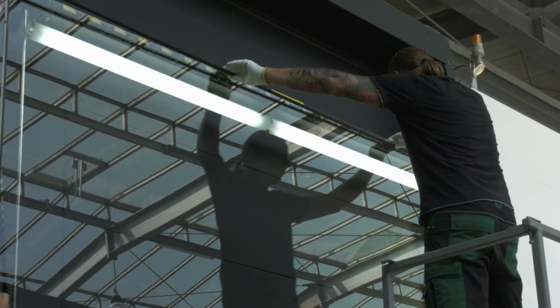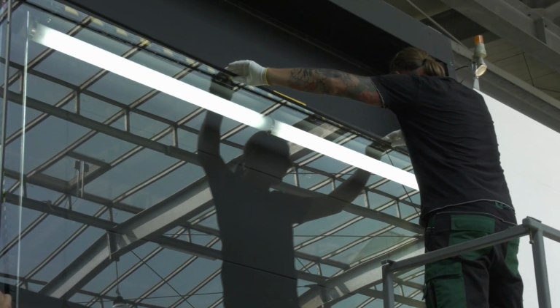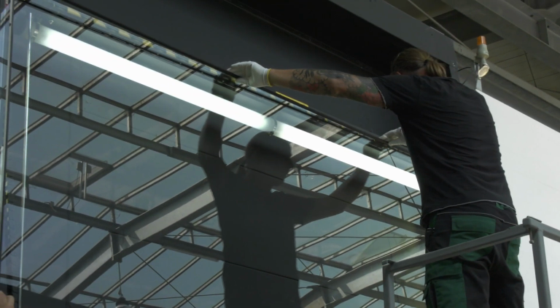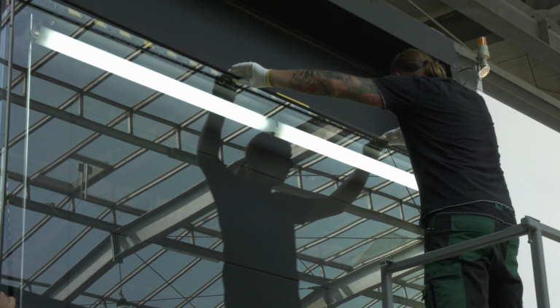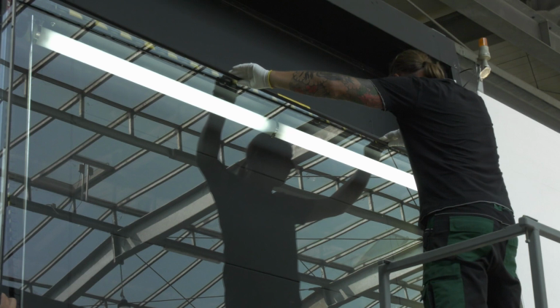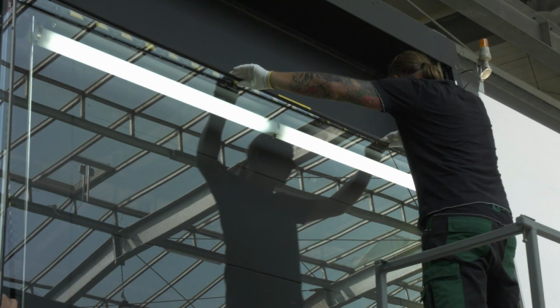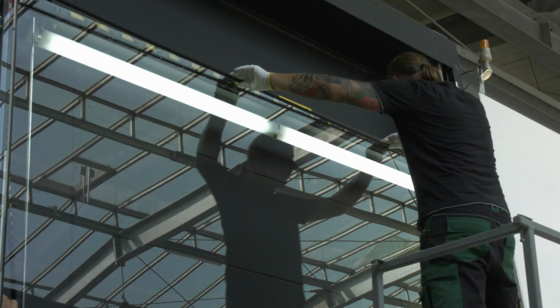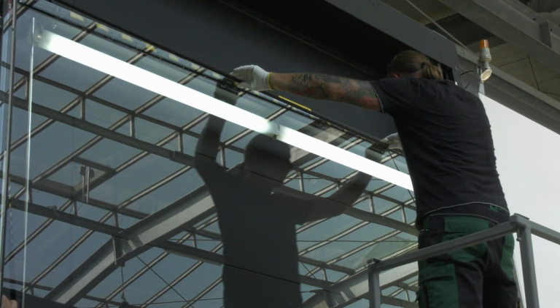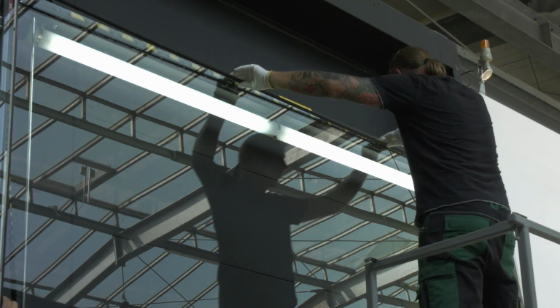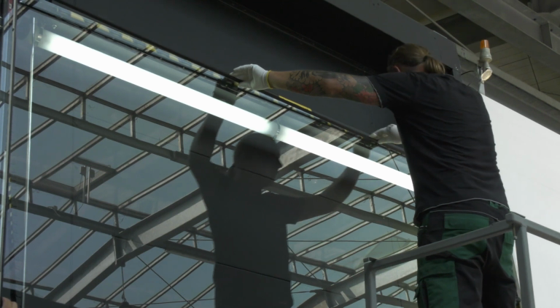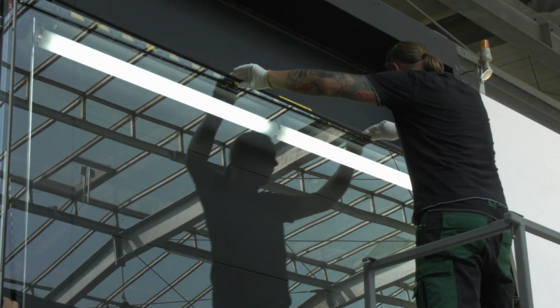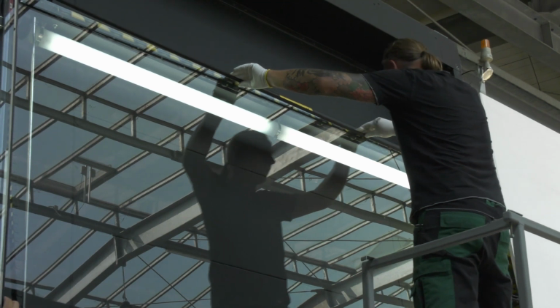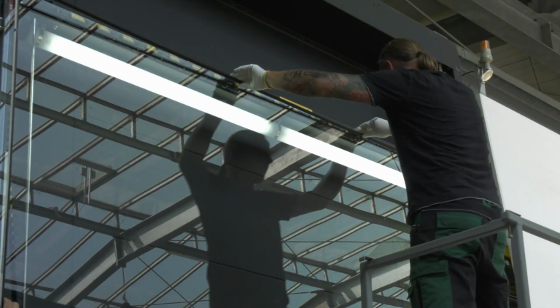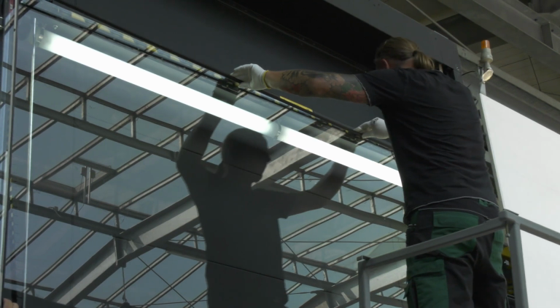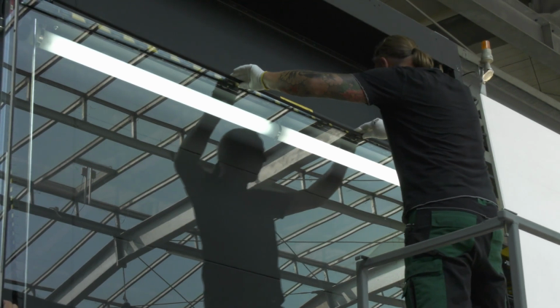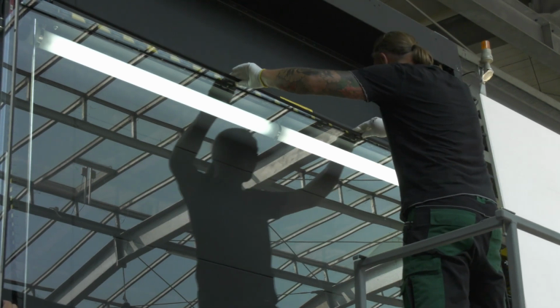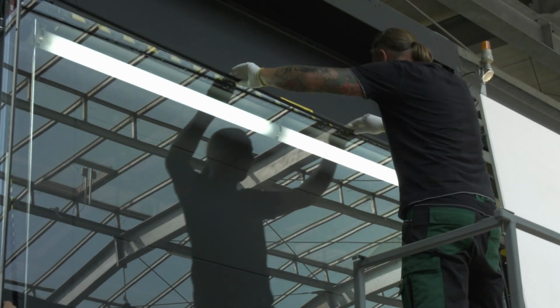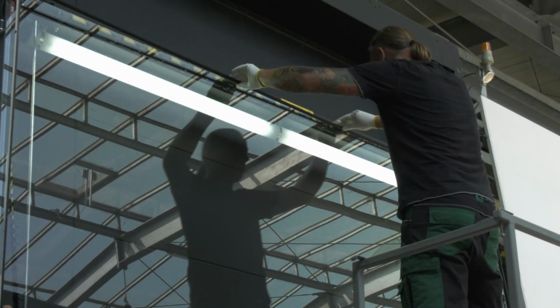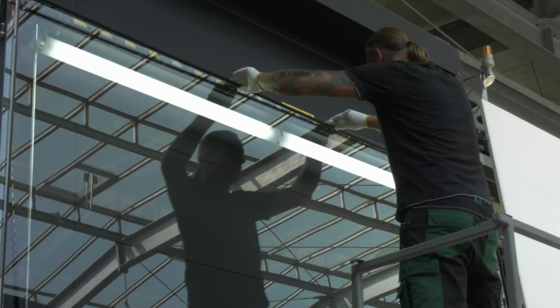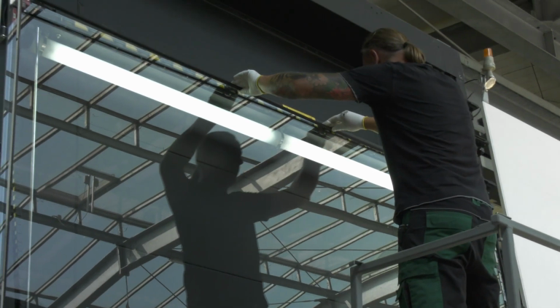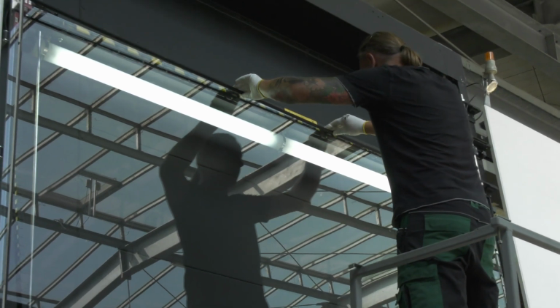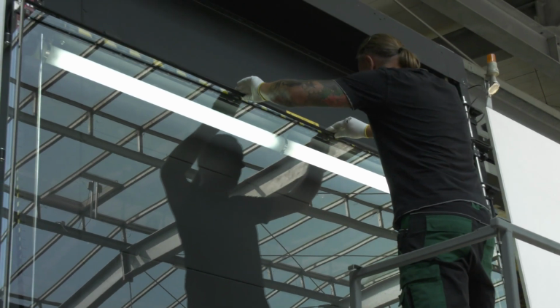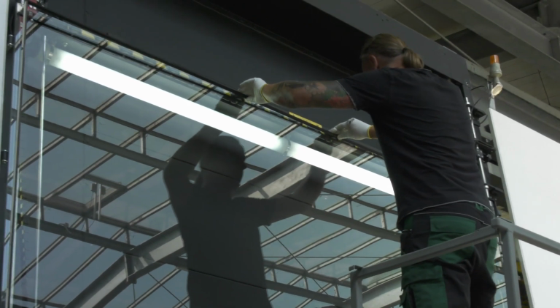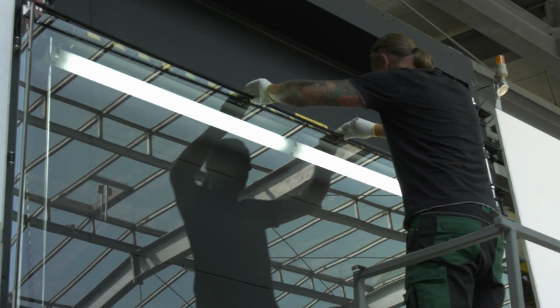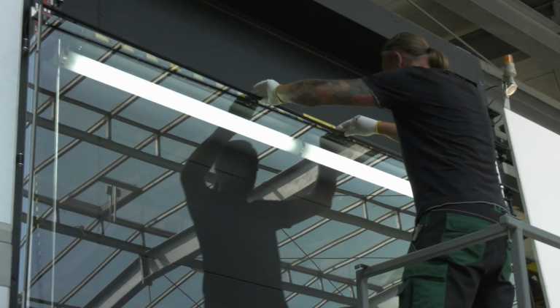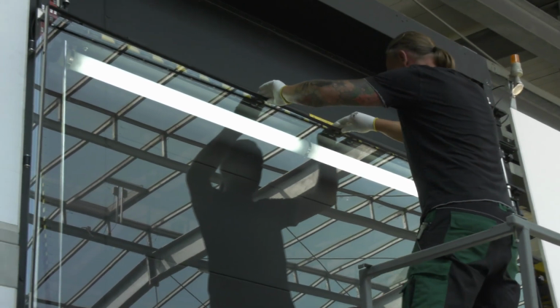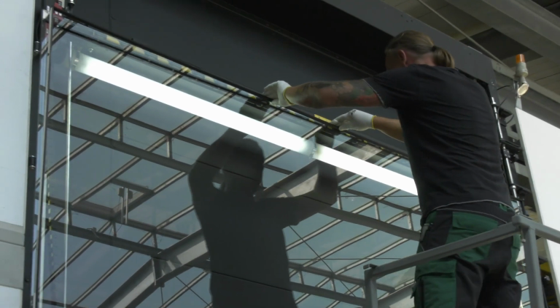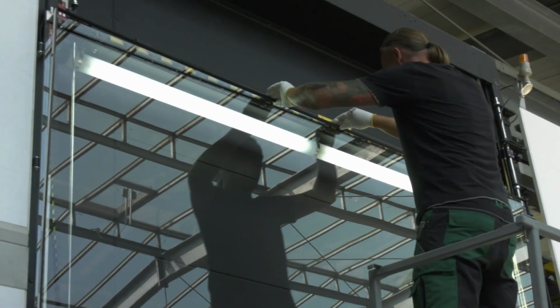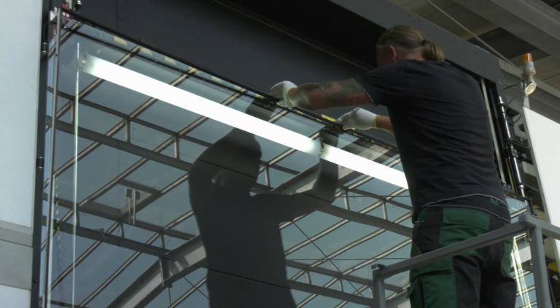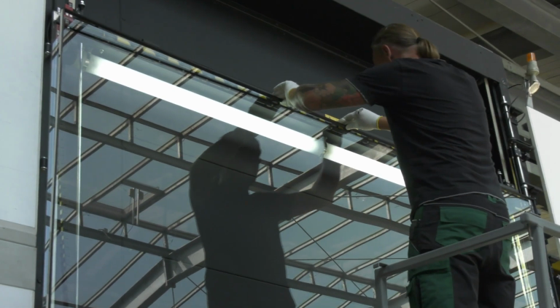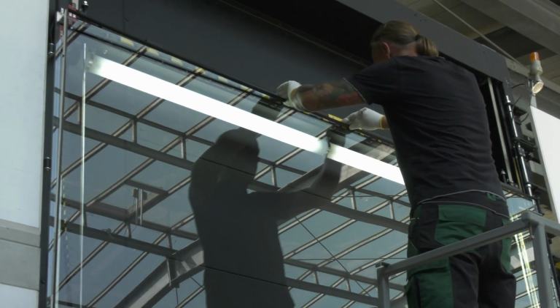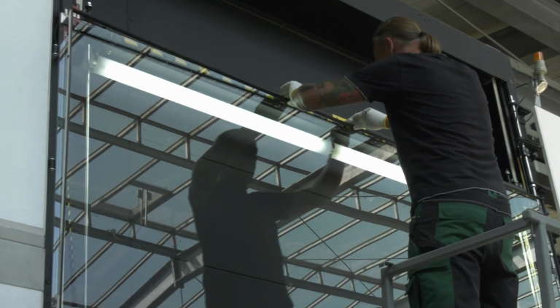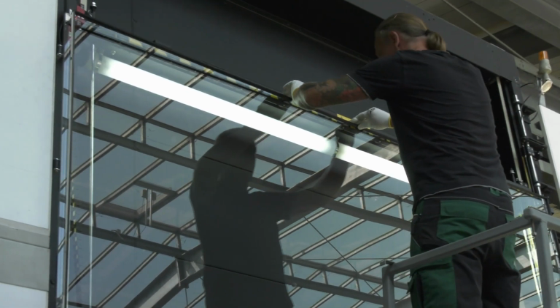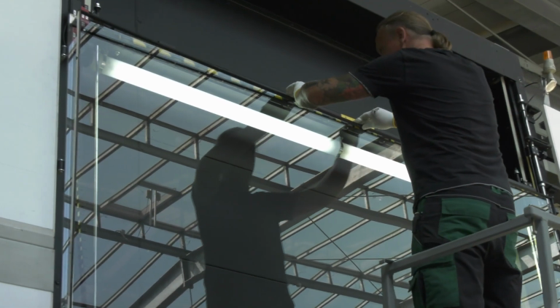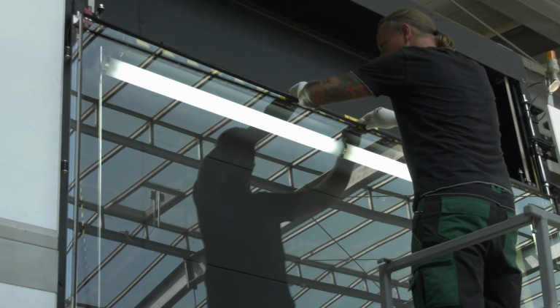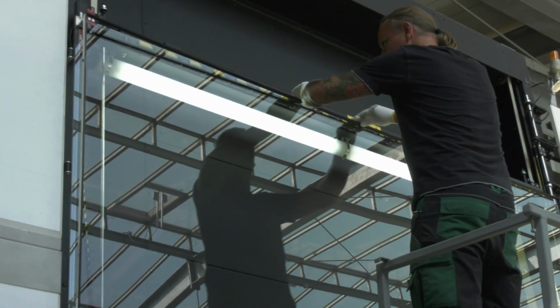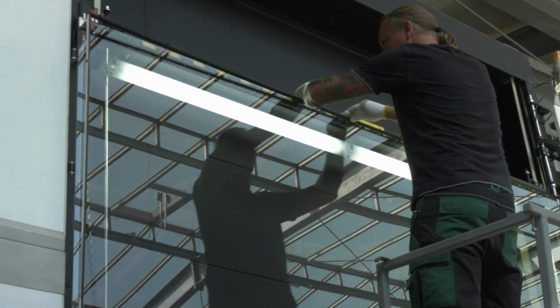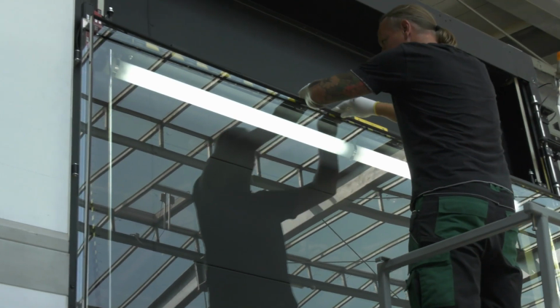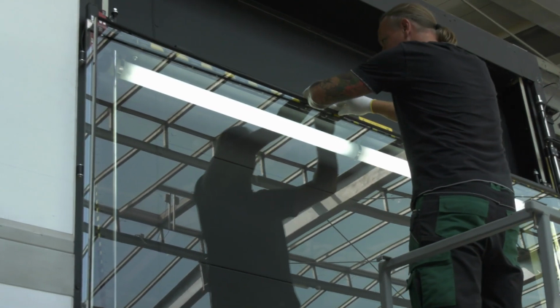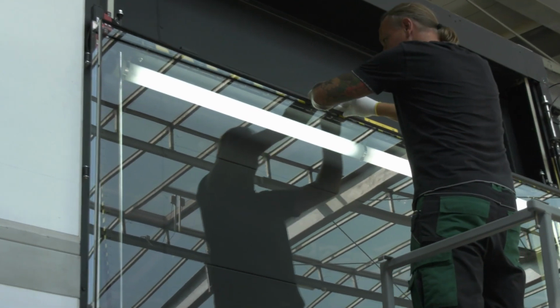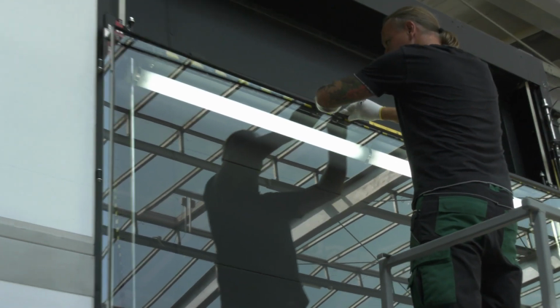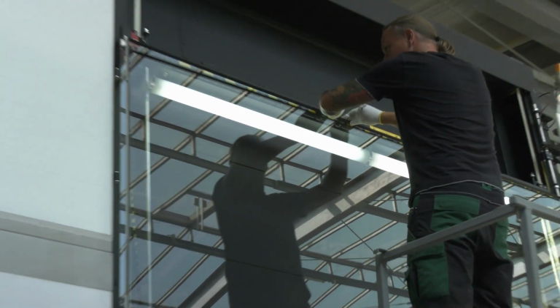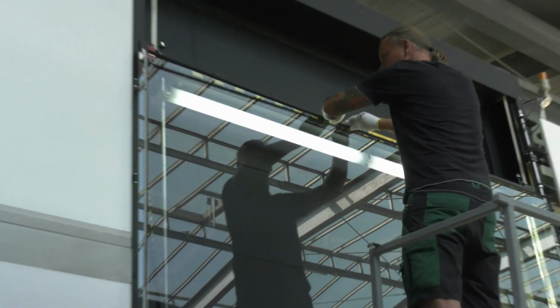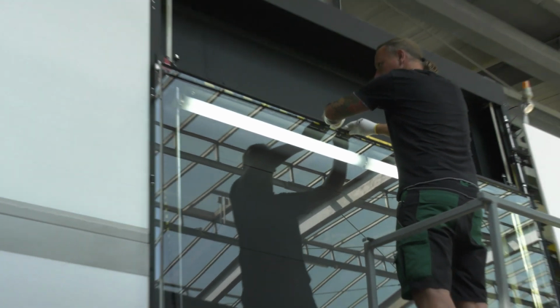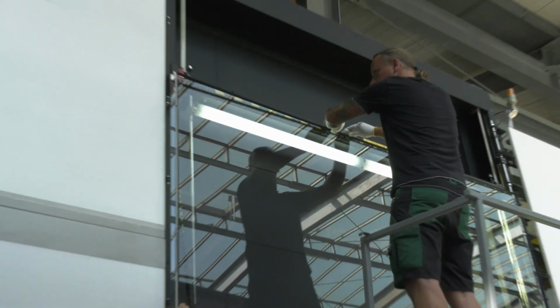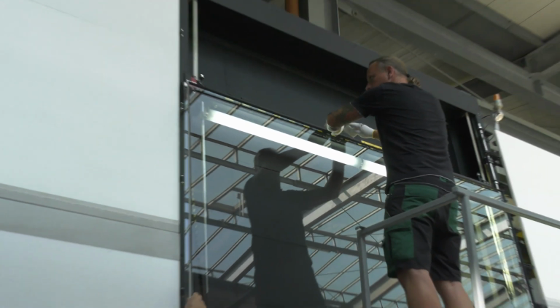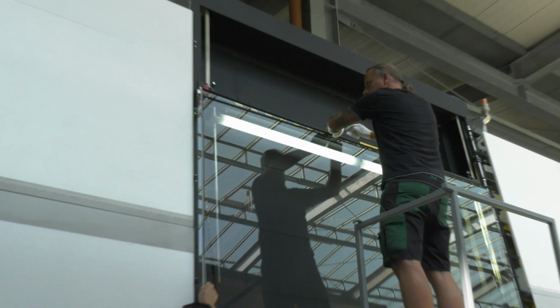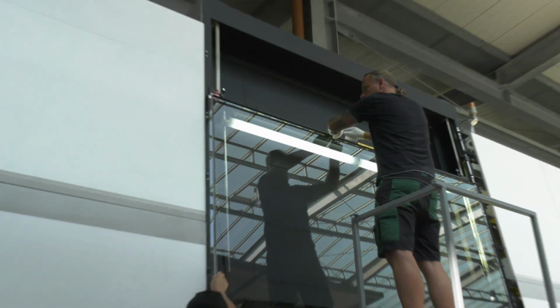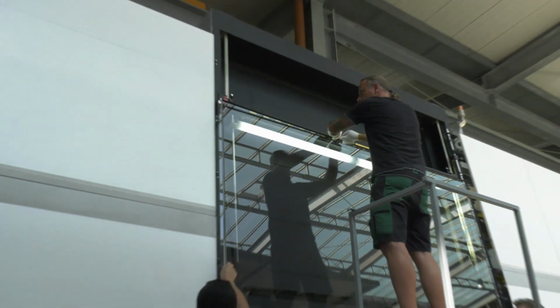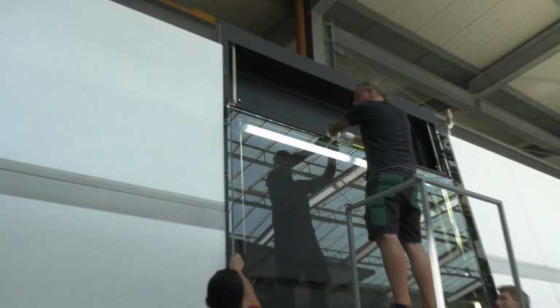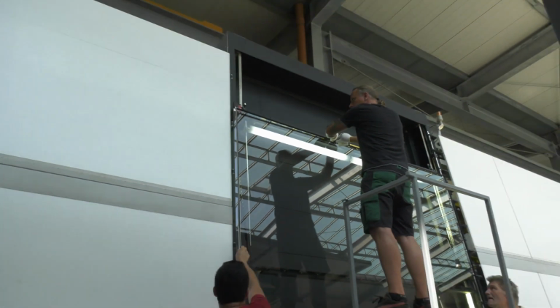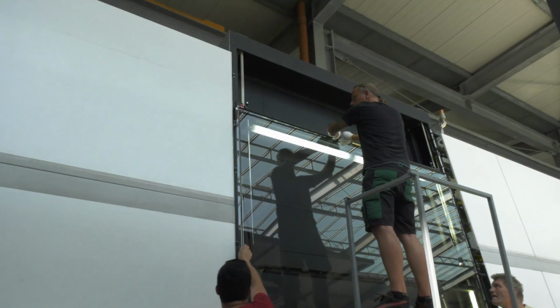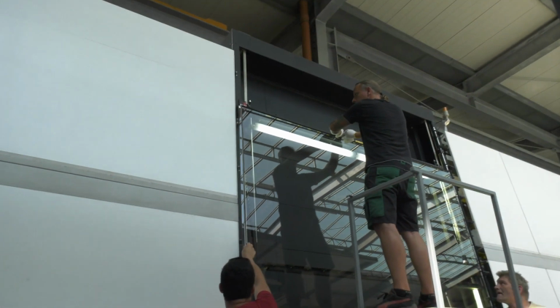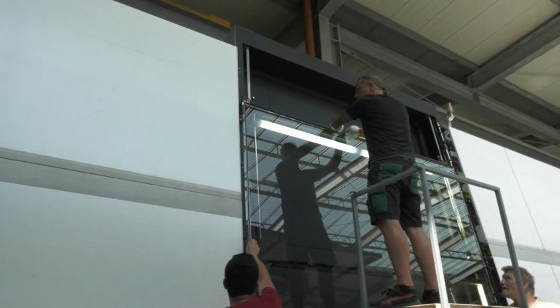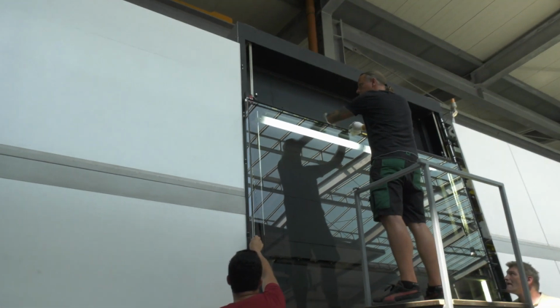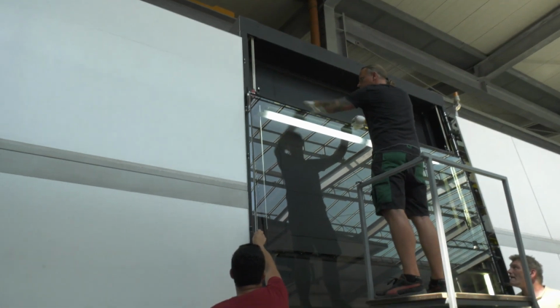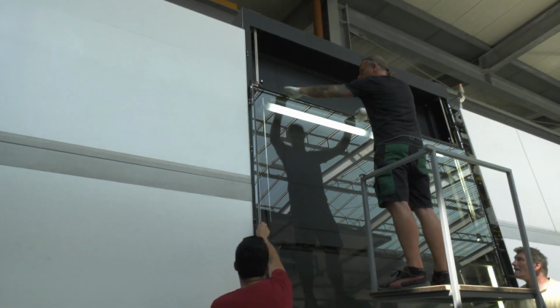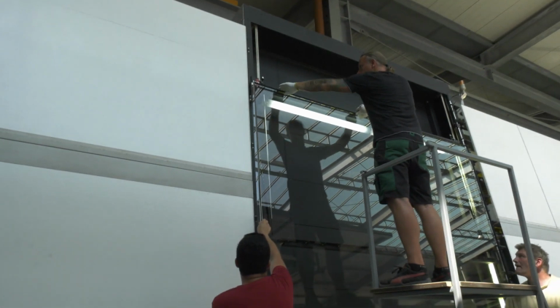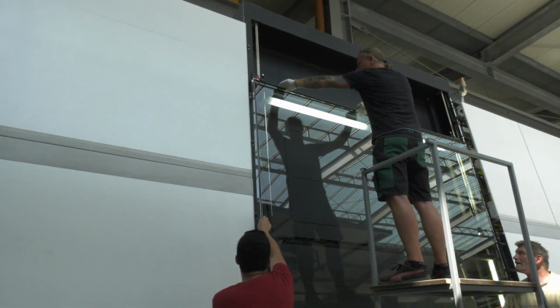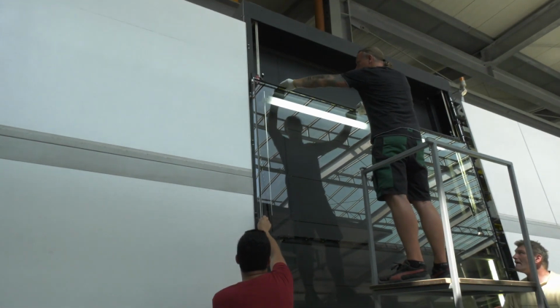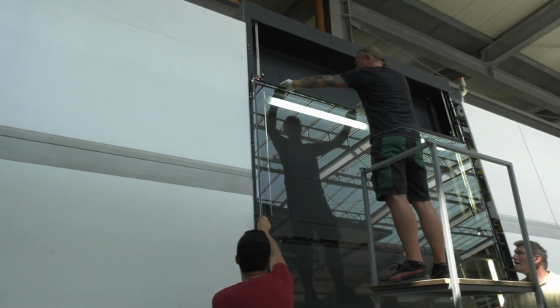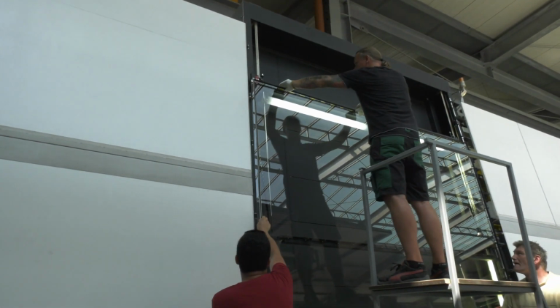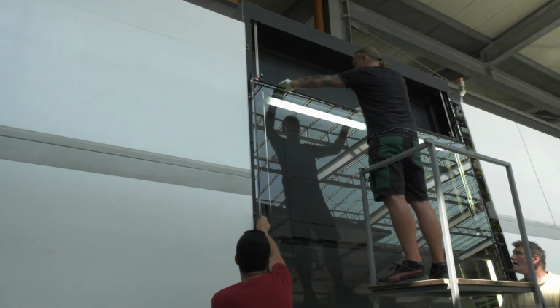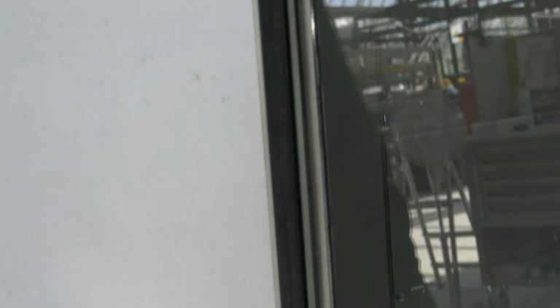Due to the fact that the Swiss Spacer has a high rigidity, it will not sag and can be easily and precisely positioned.